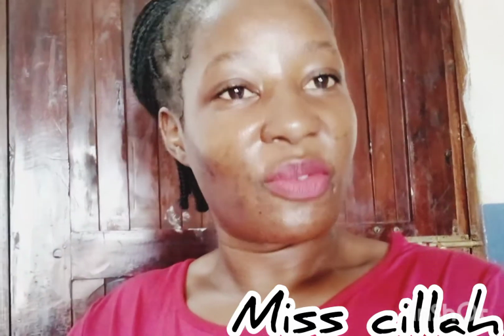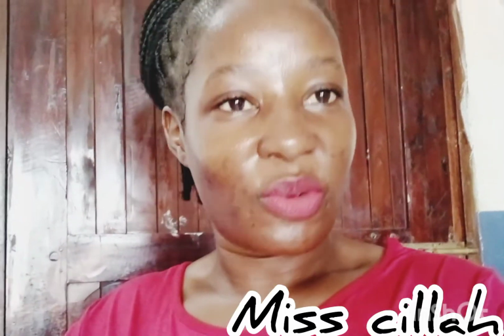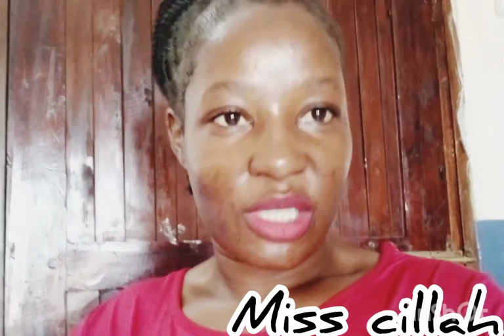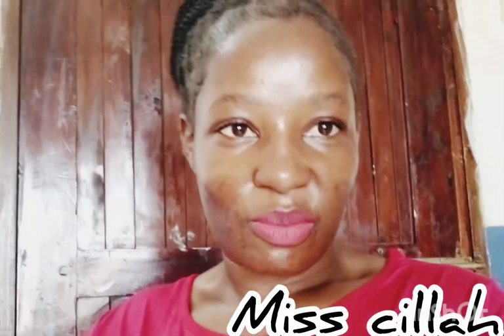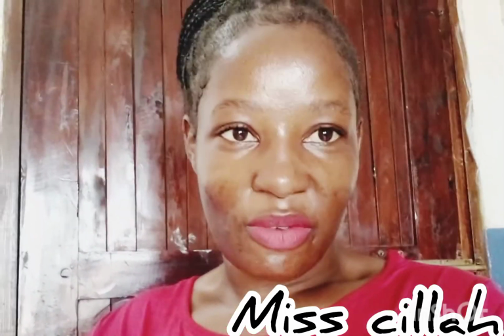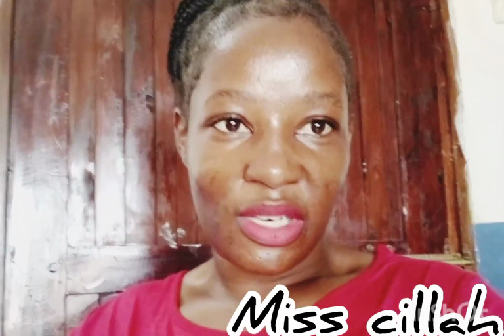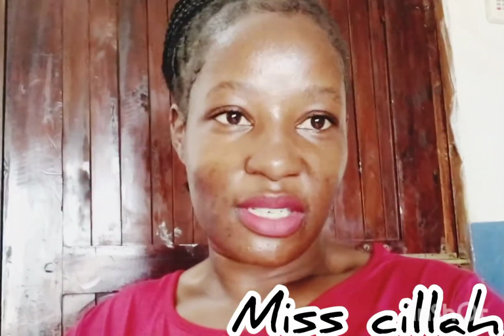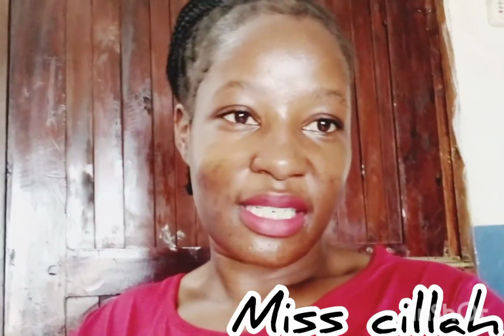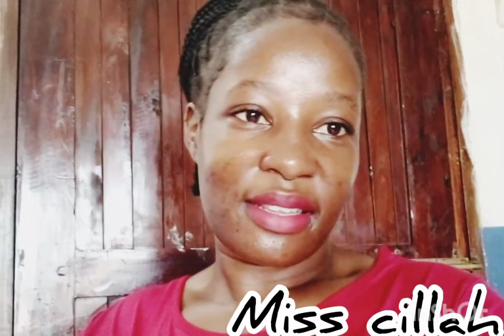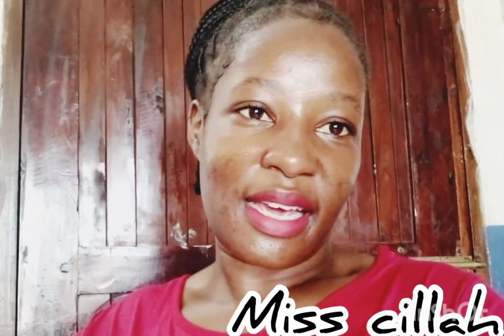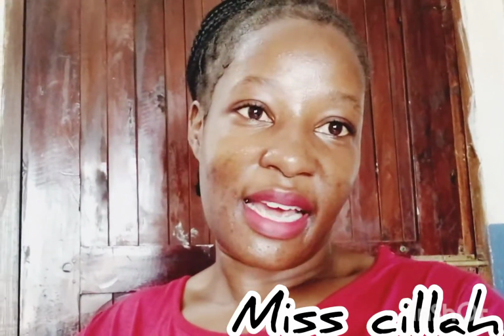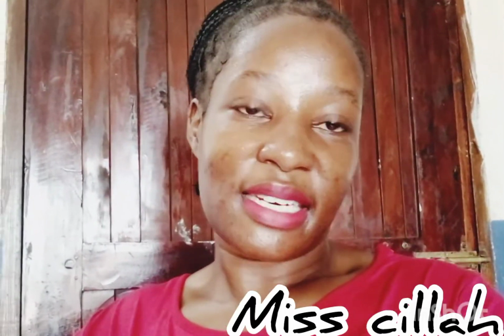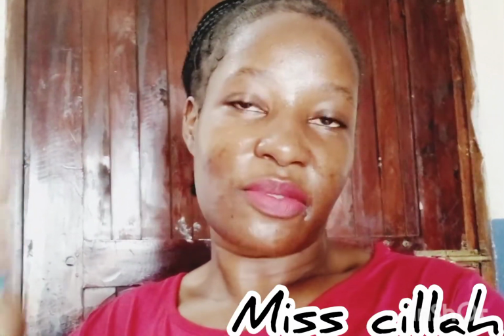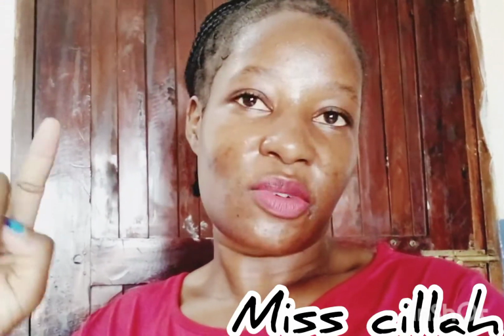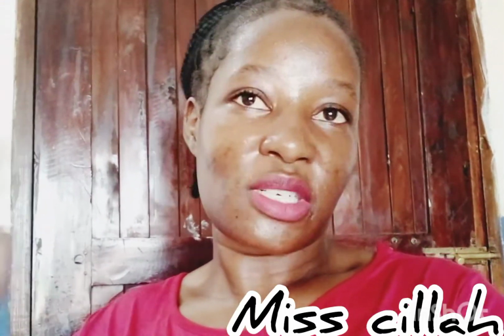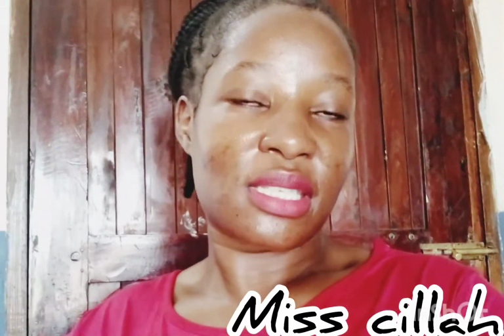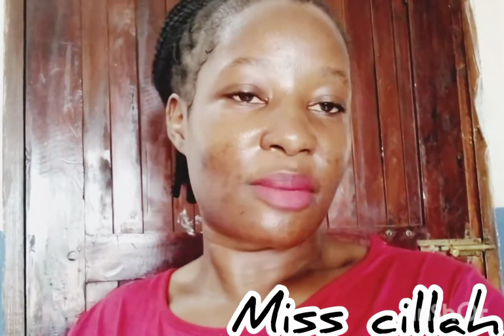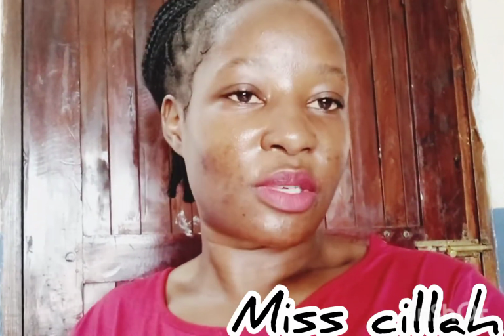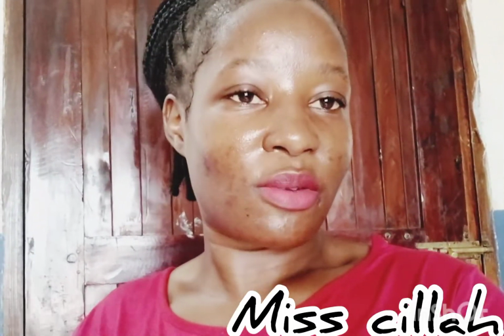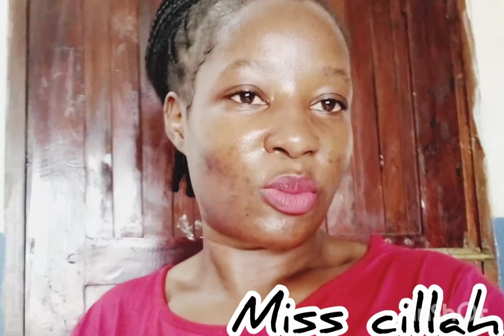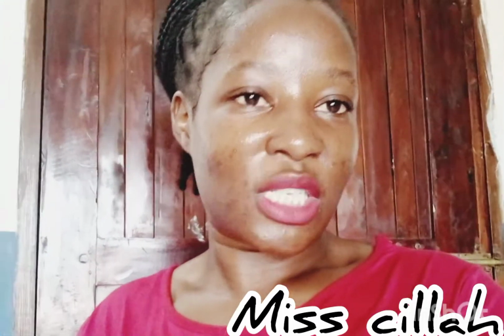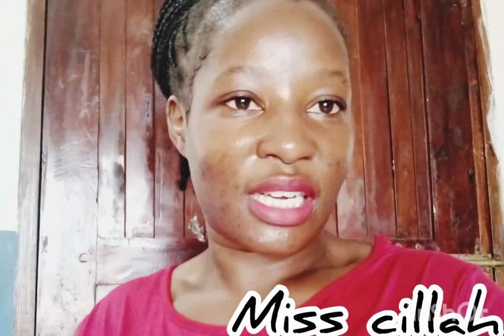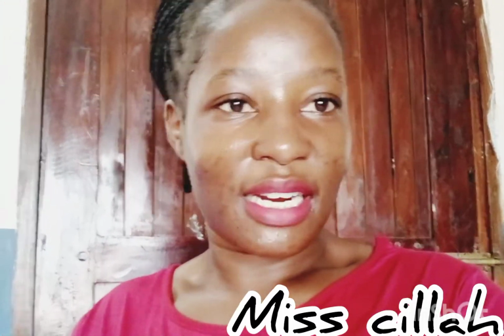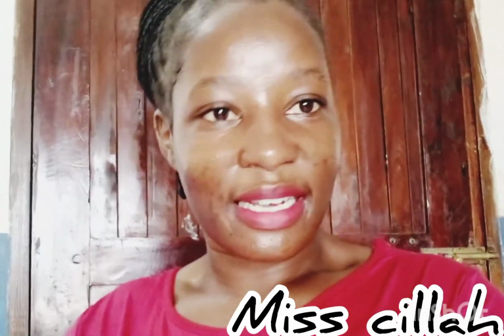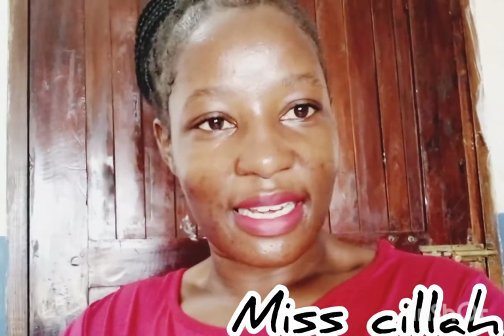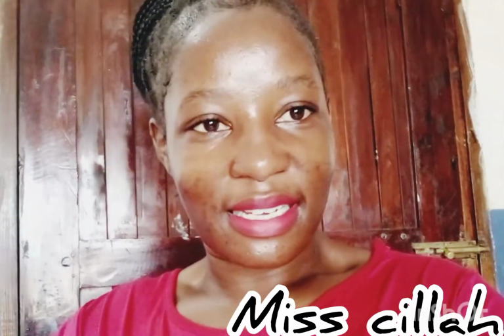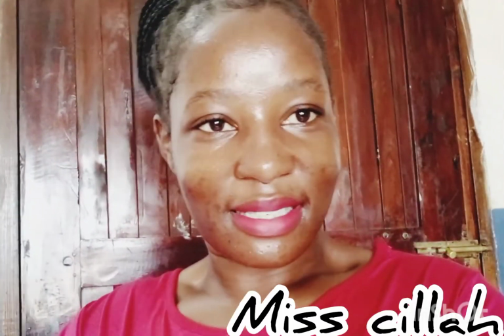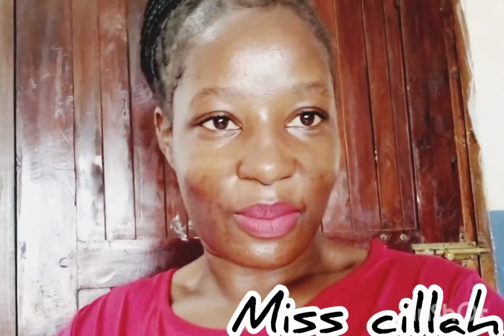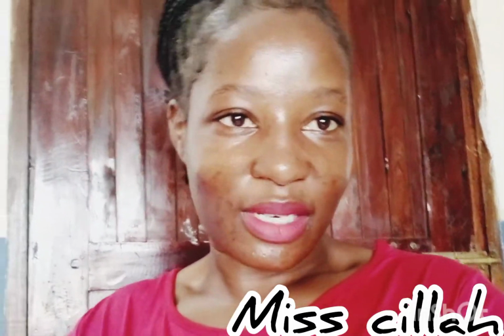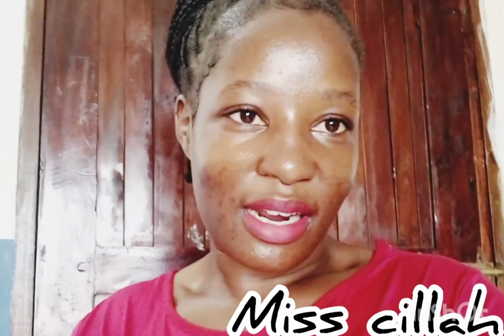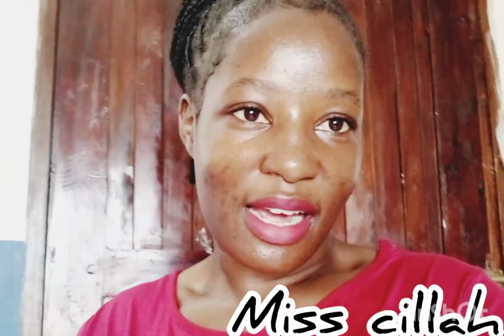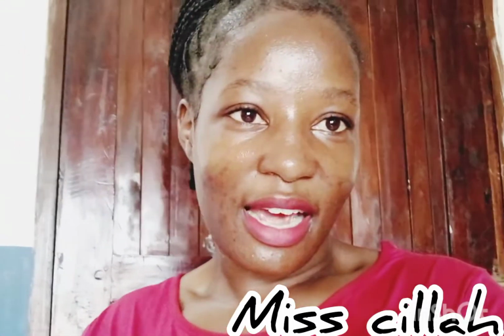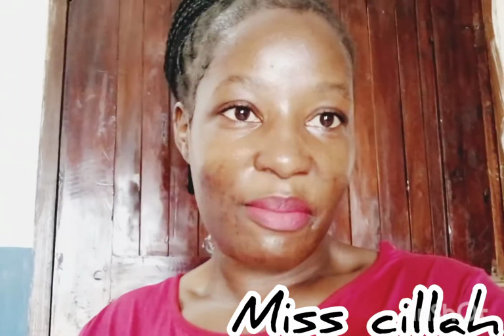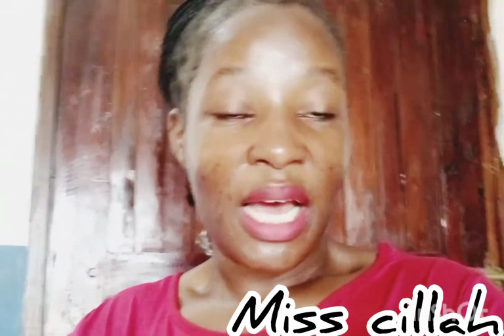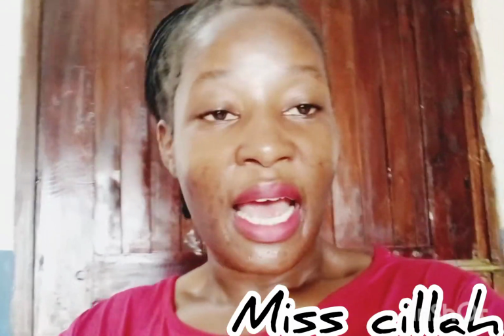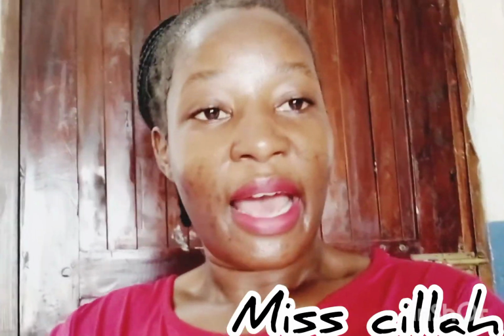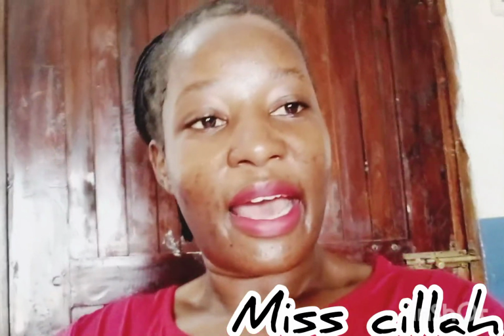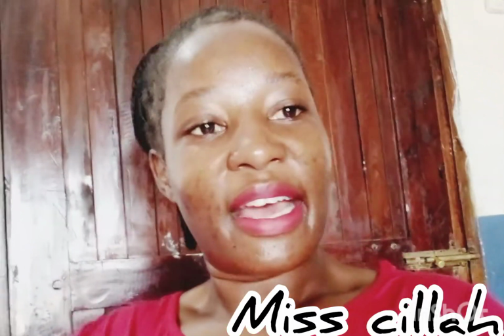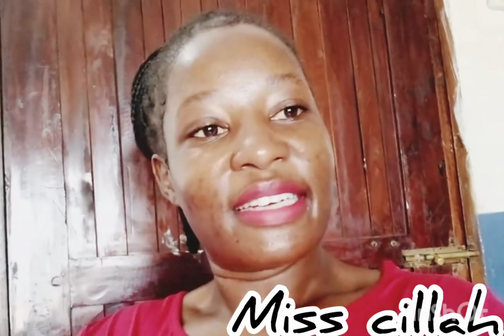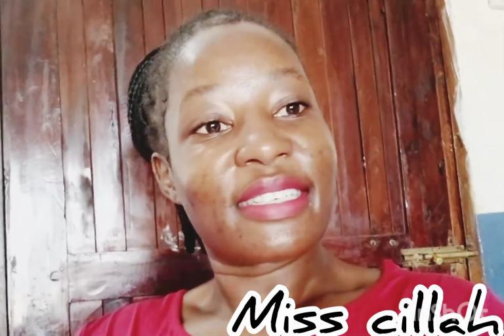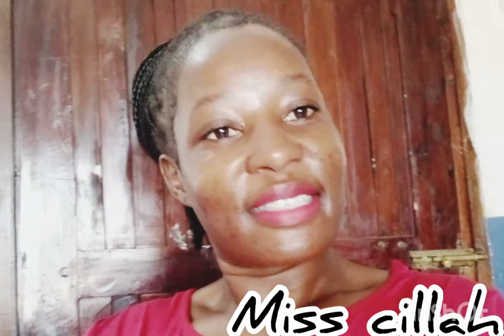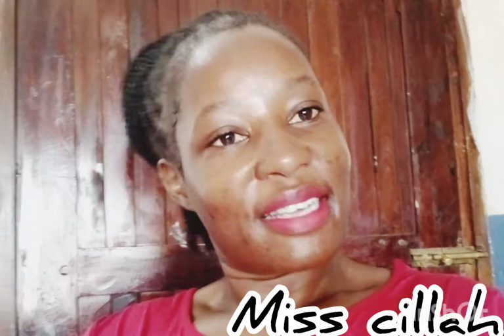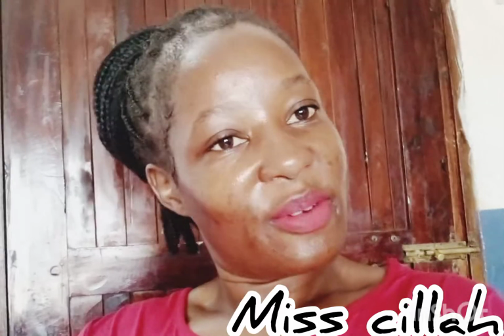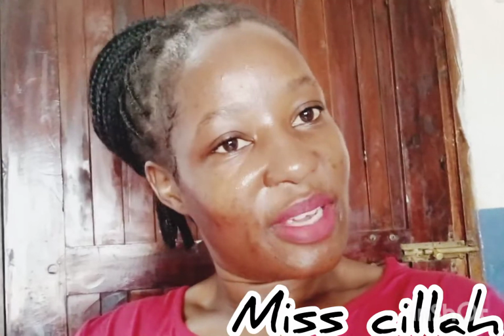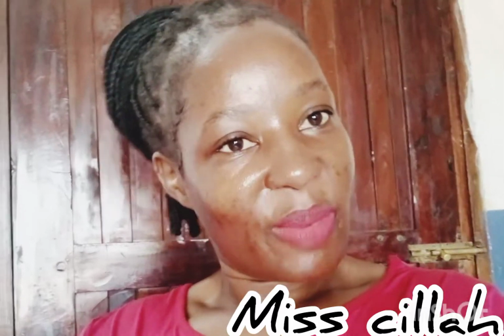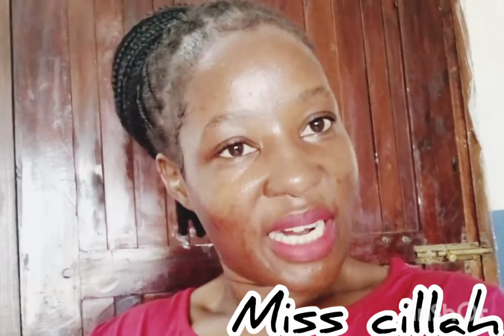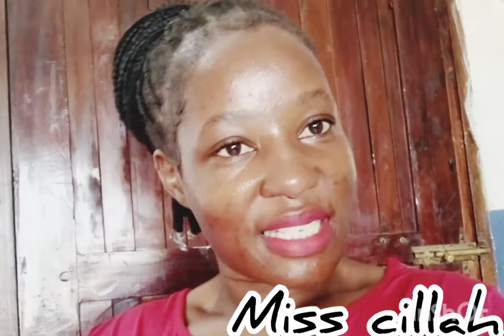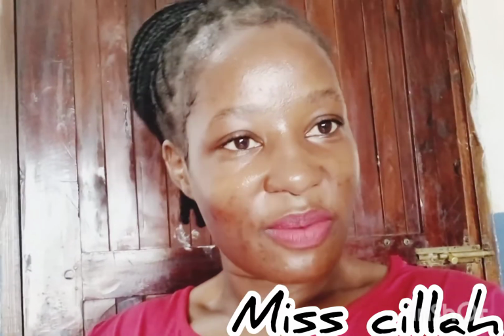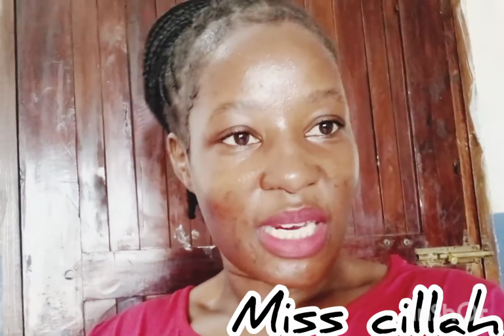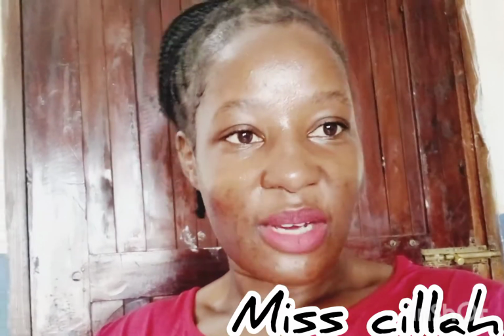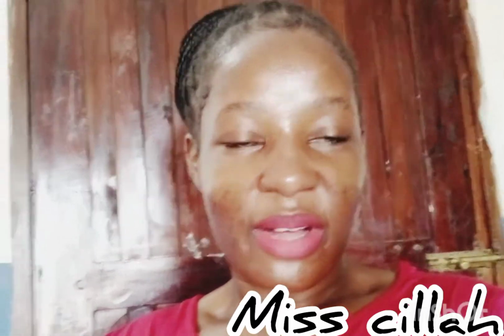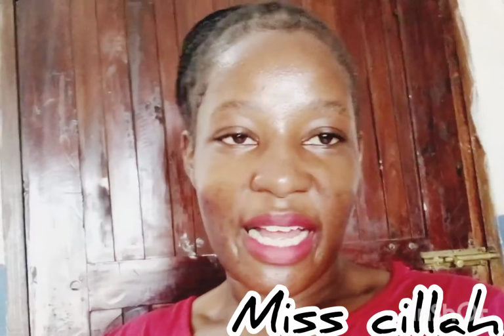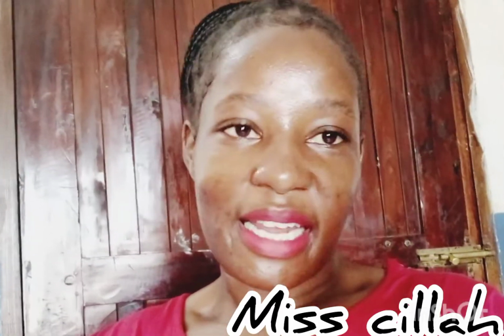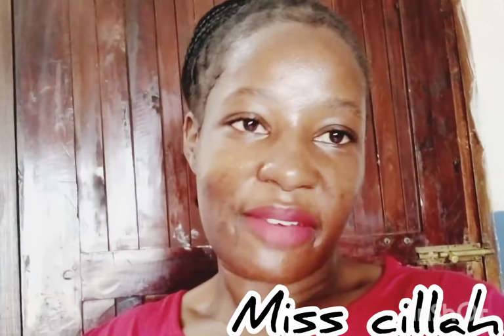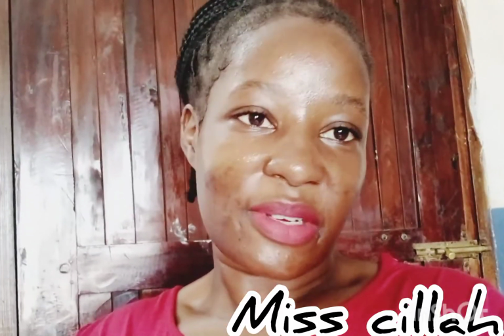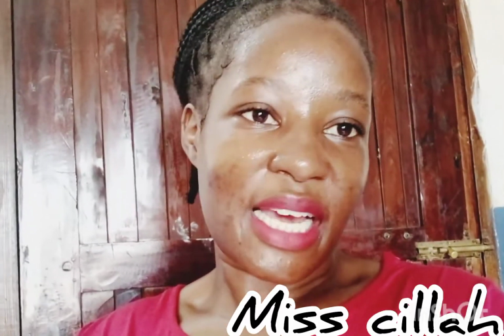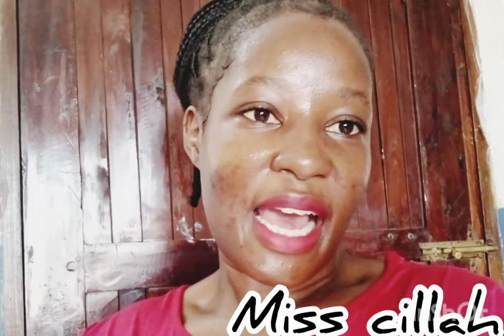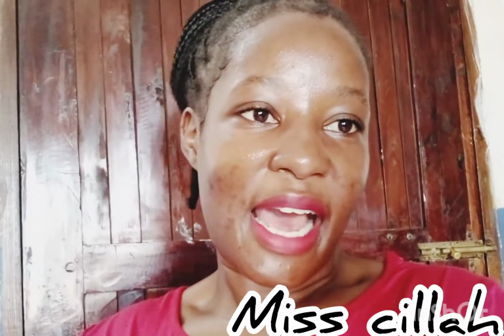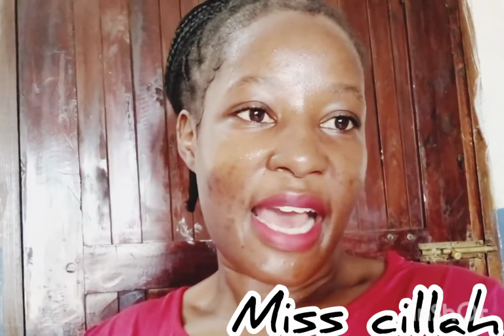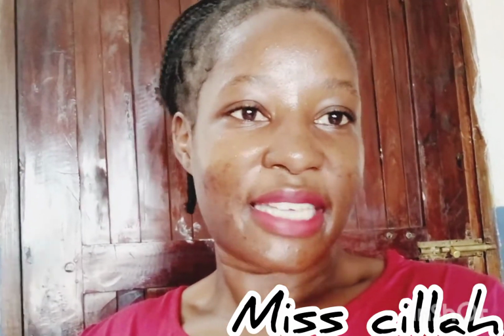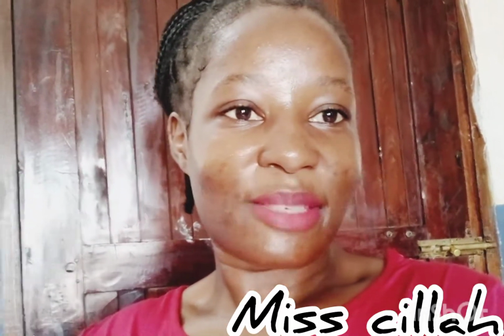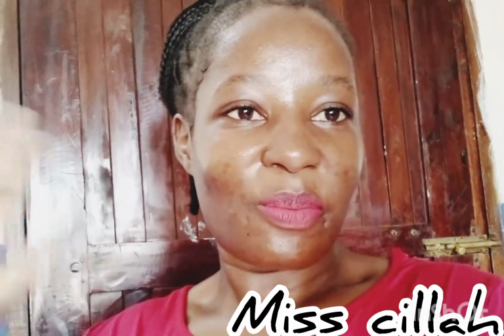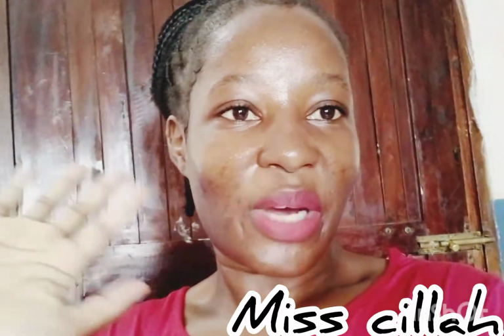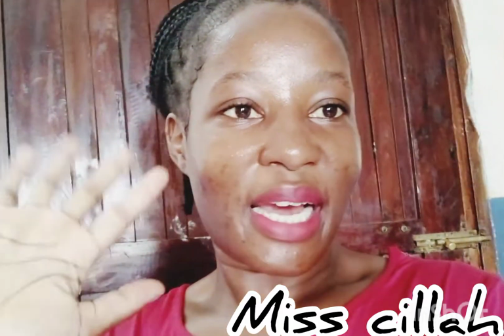Thank you for watching my video till the end. If you're not subscribed to my channel, kindly subscribe. See you in my next video — I love you guys, bye!